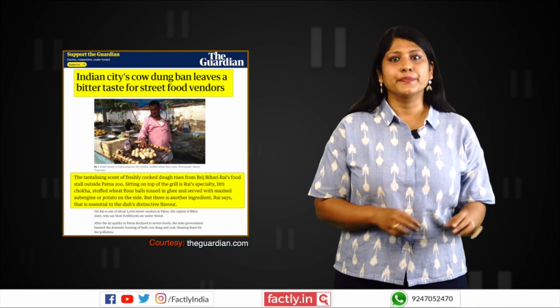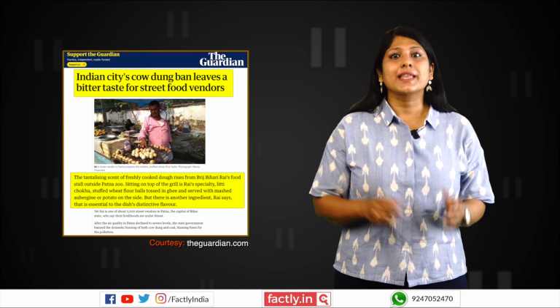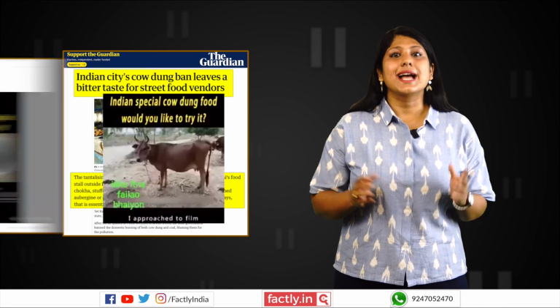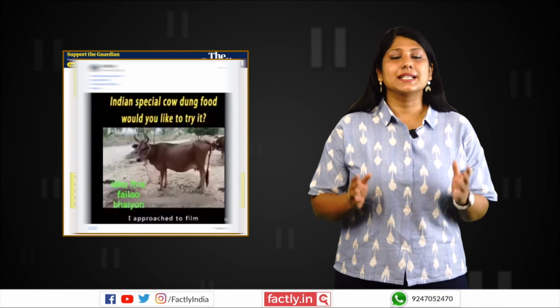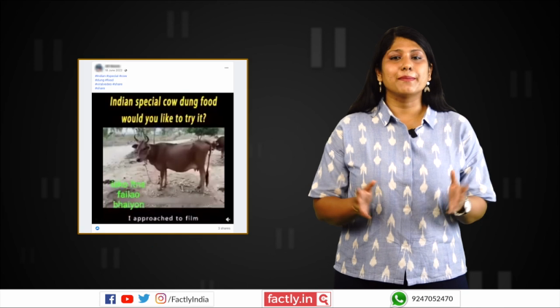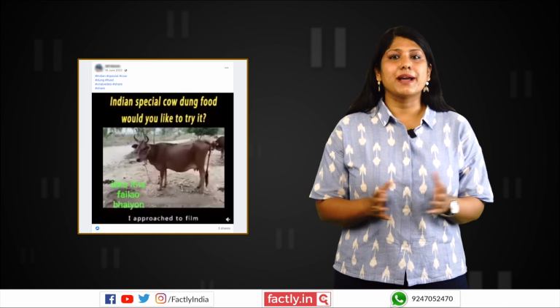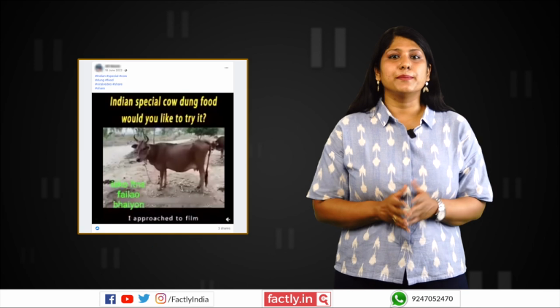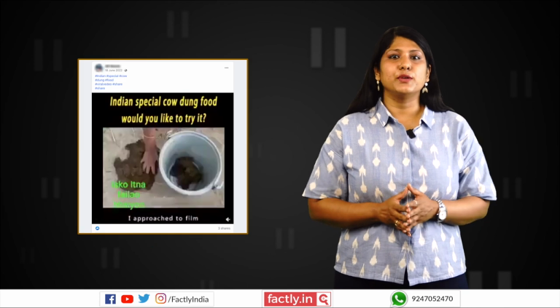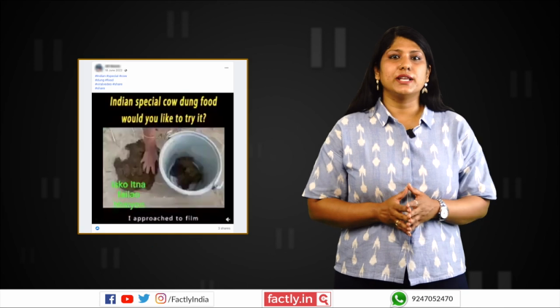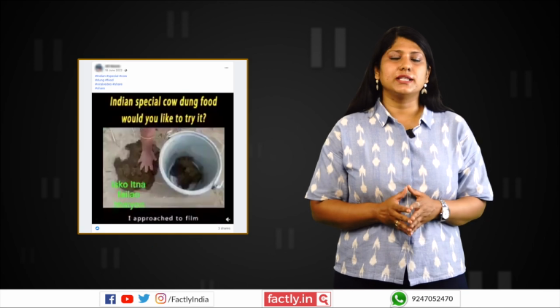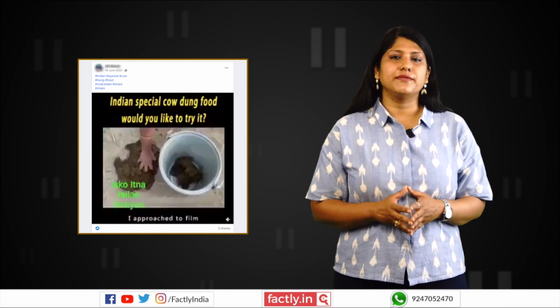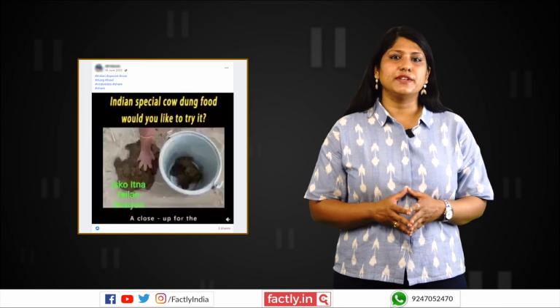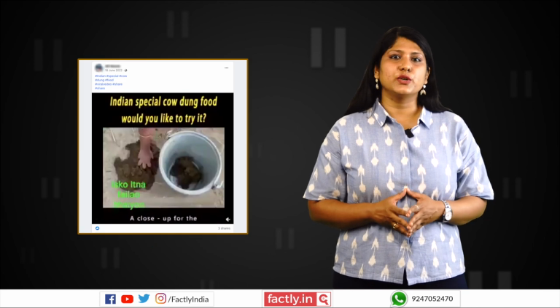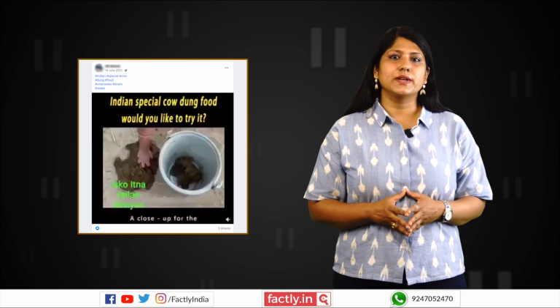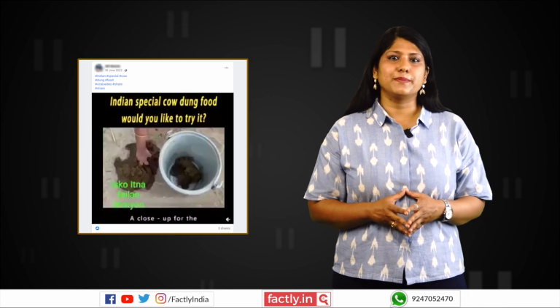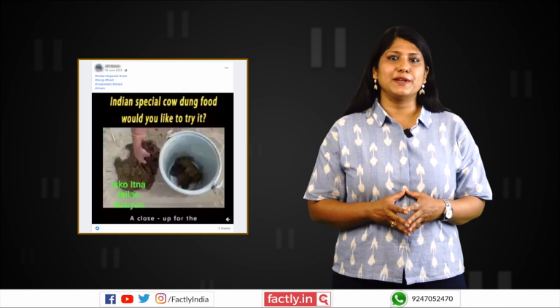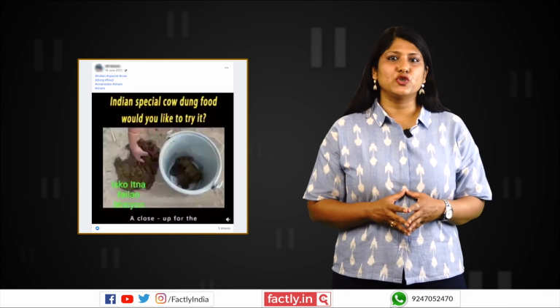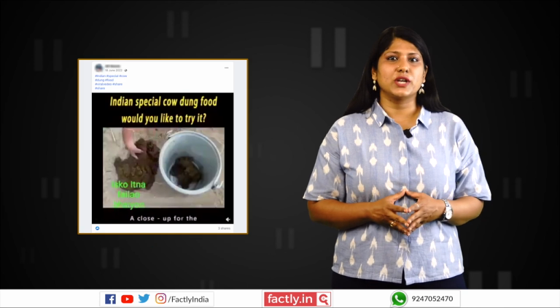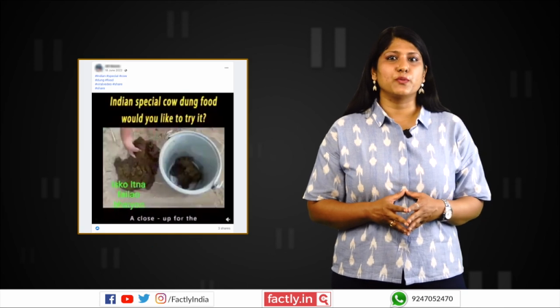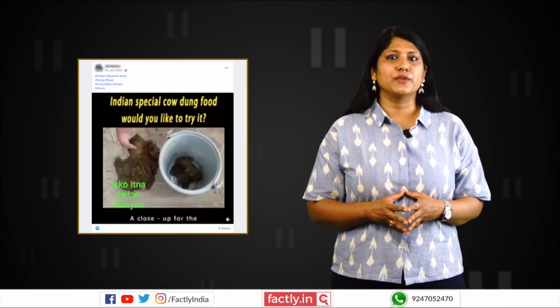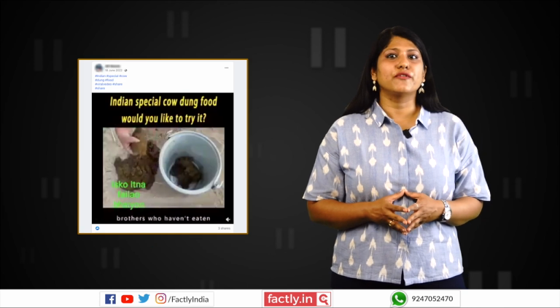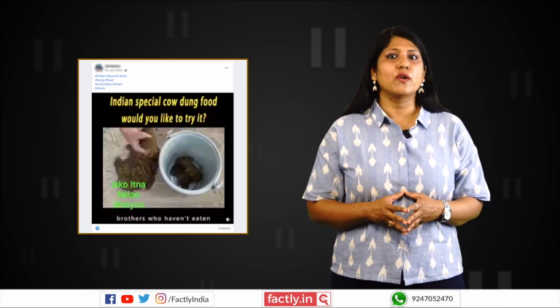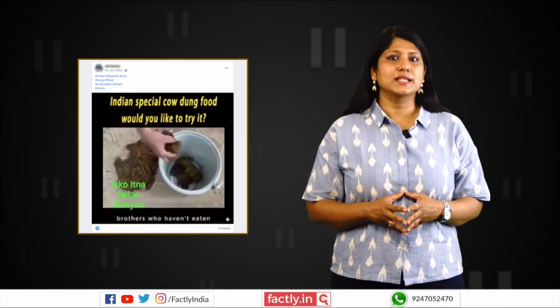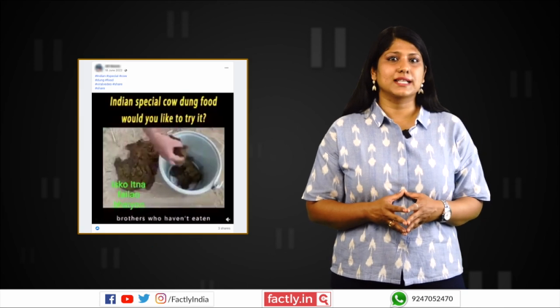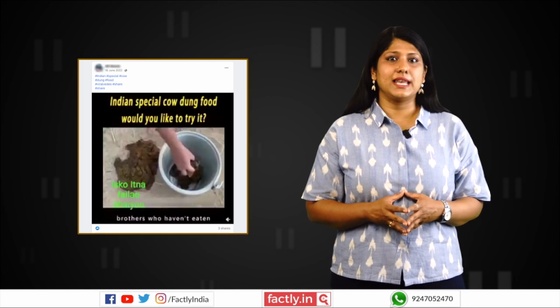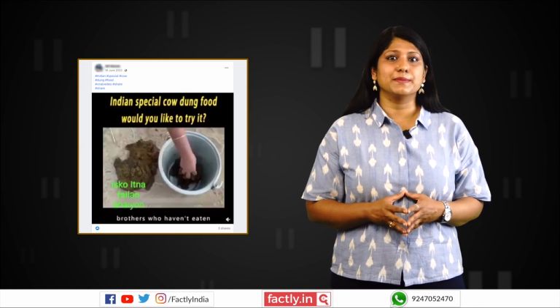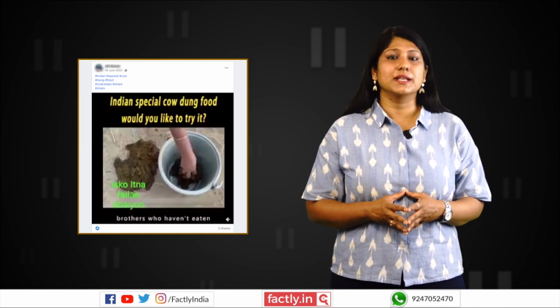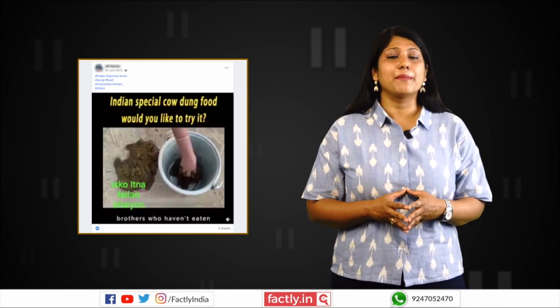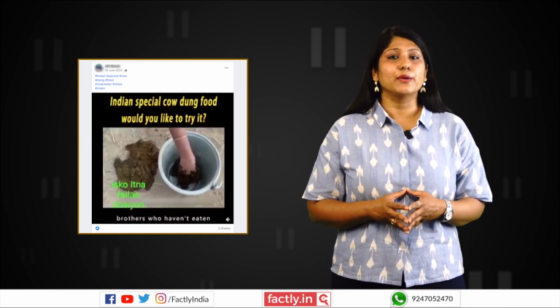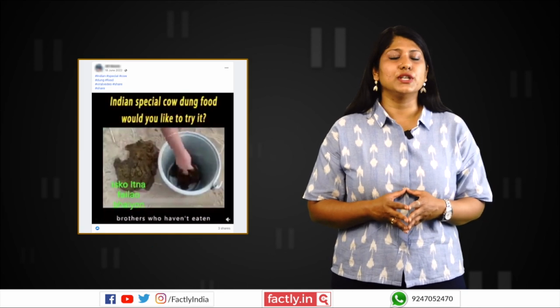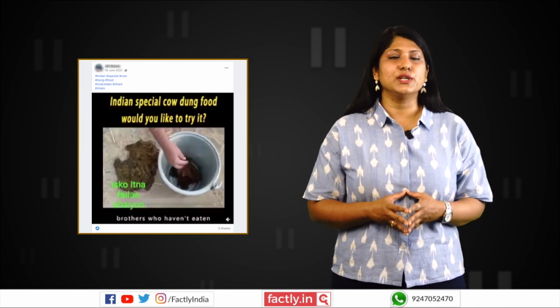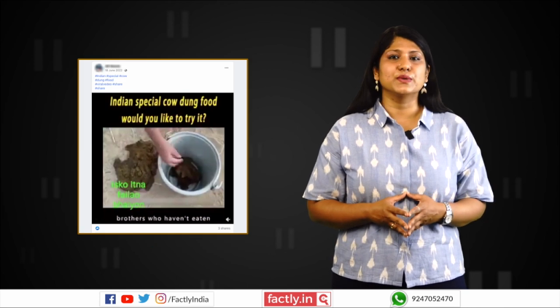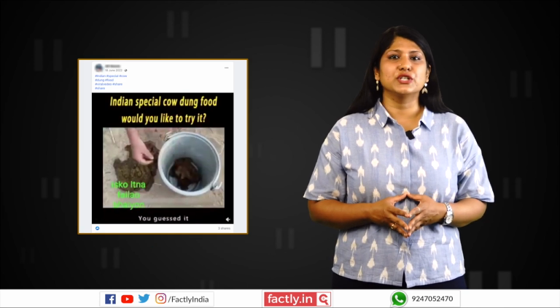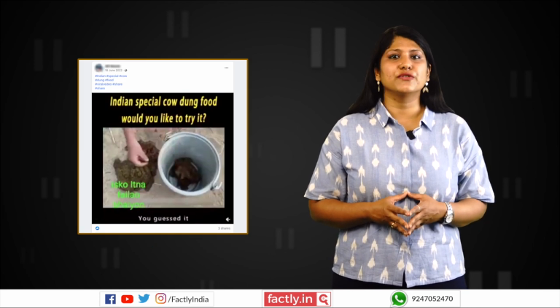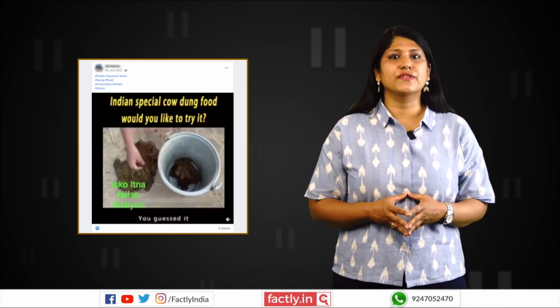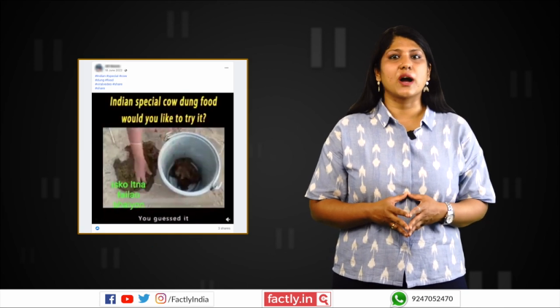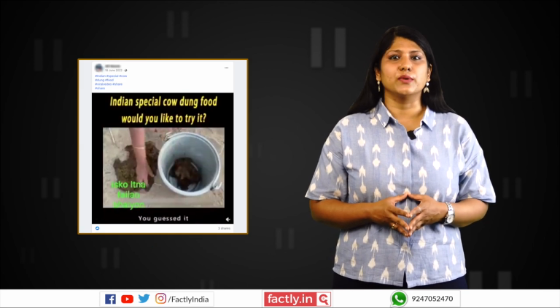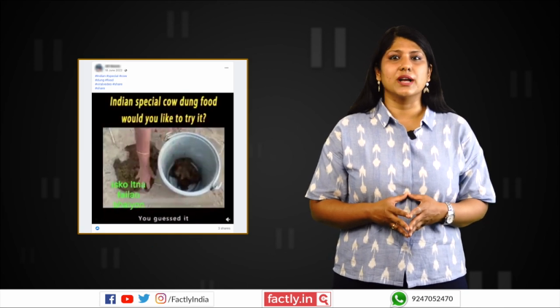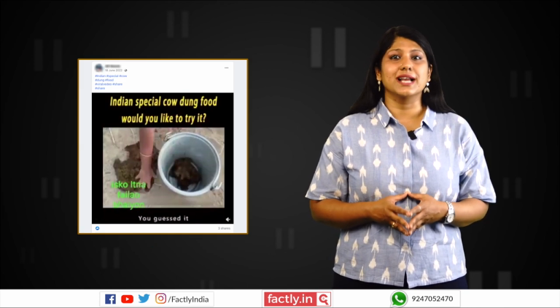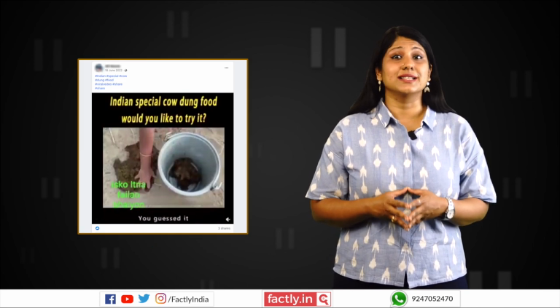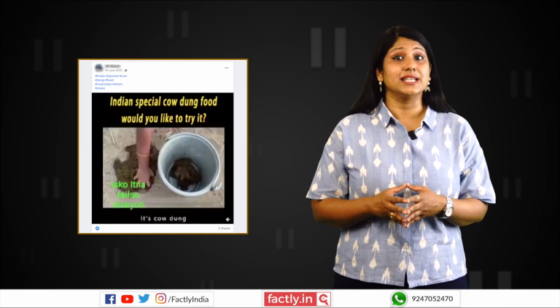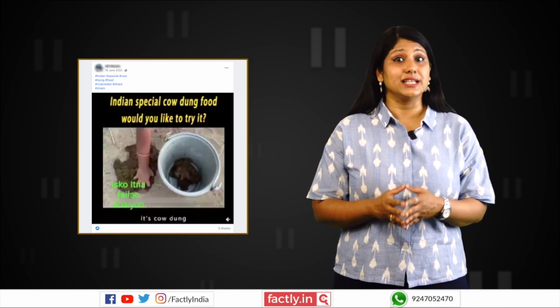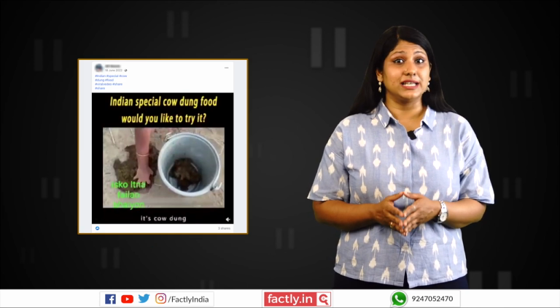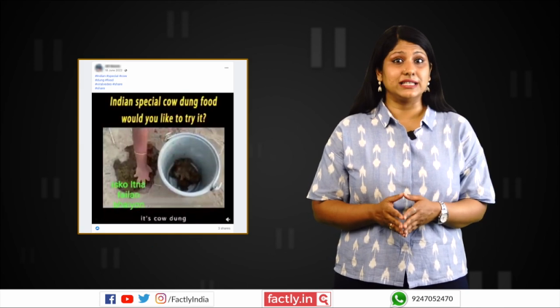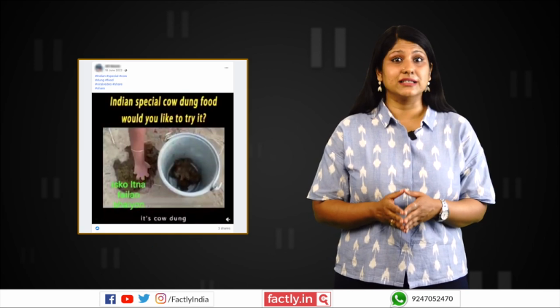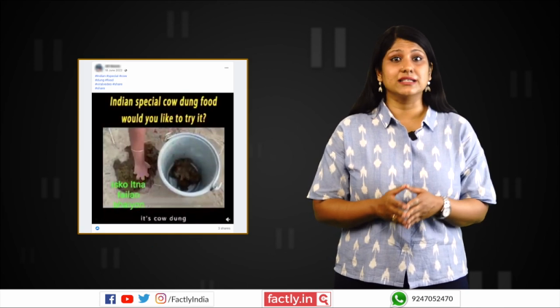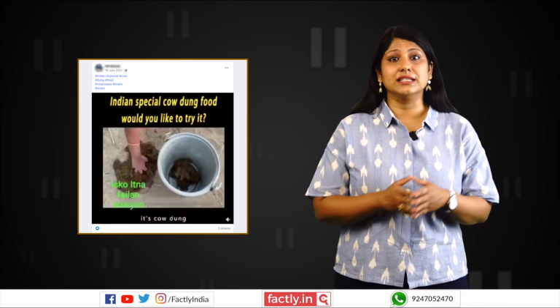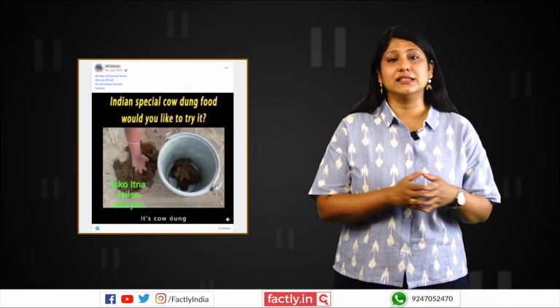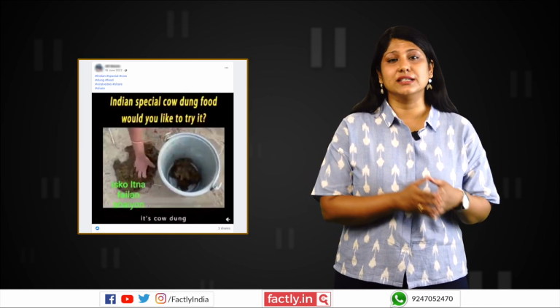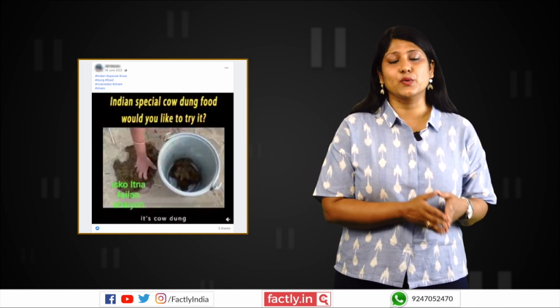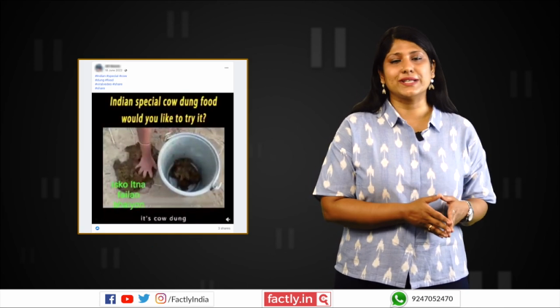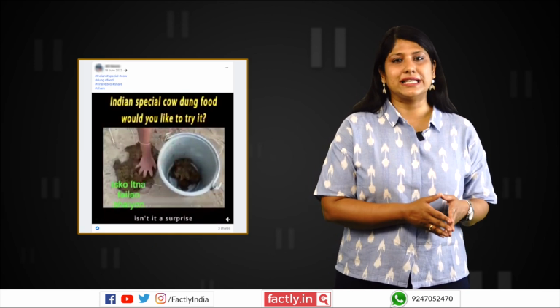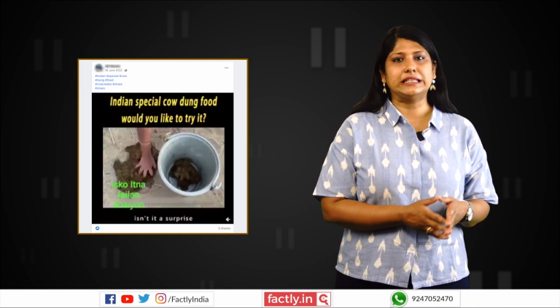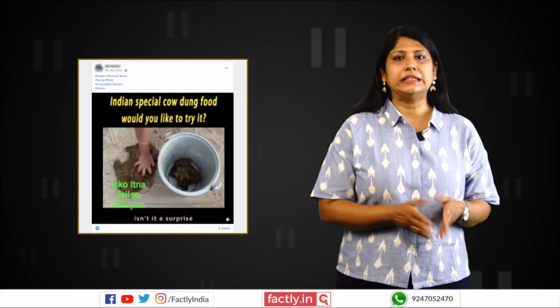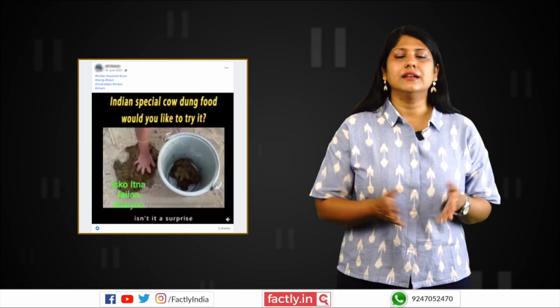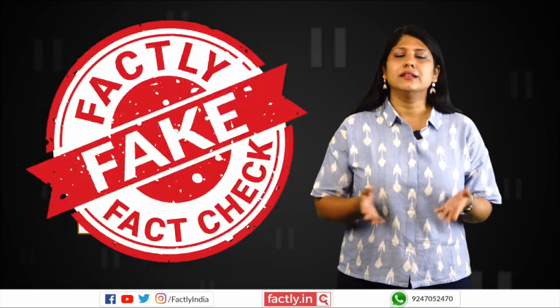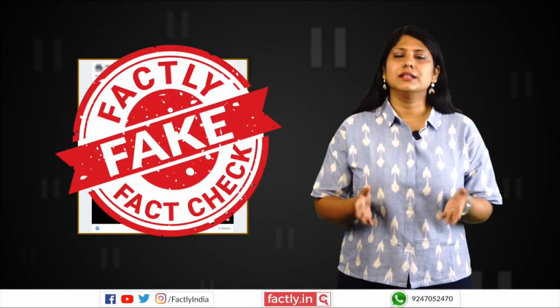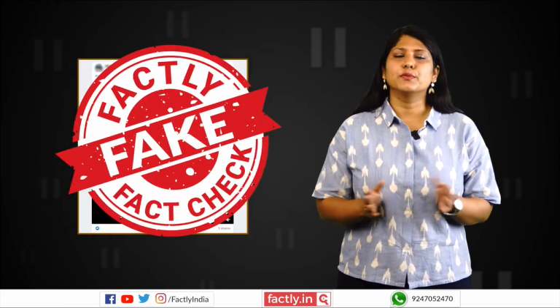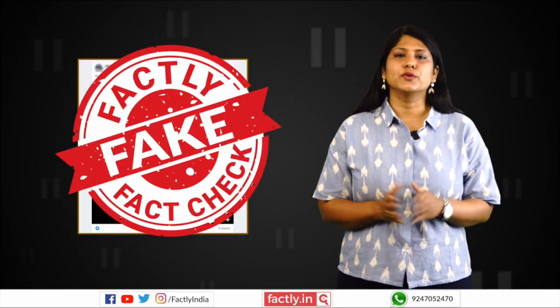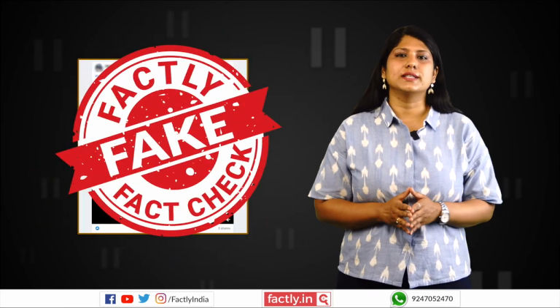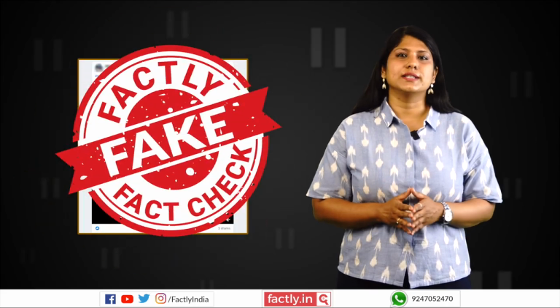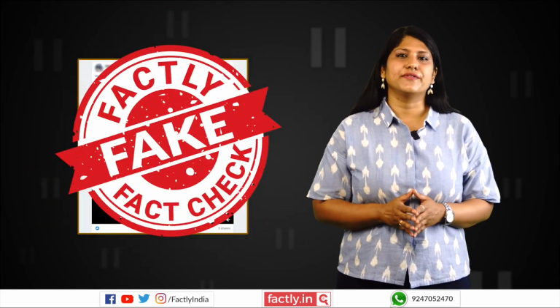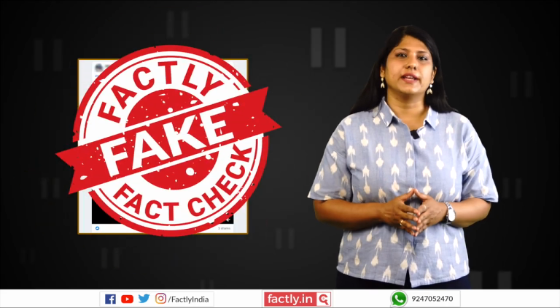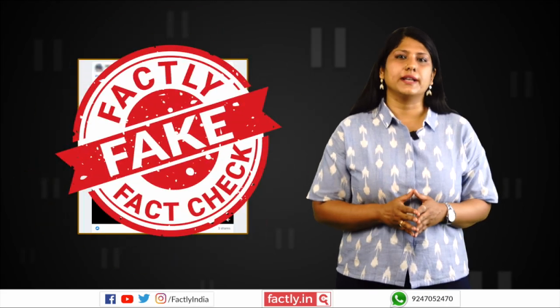A manipulated video is being shared with false claims about the usage of cow dung as an ingredient in Indian cuisine. This post is fake.